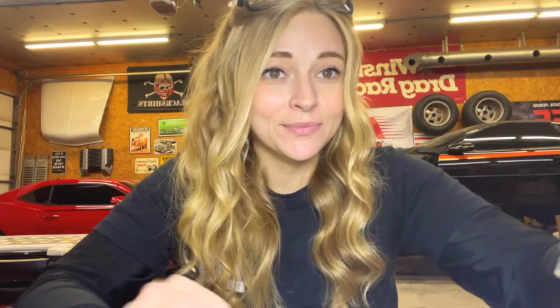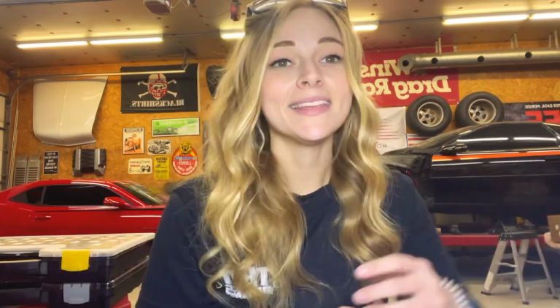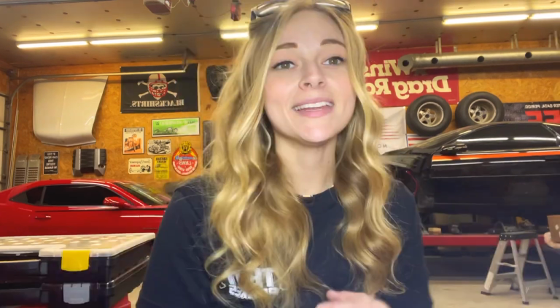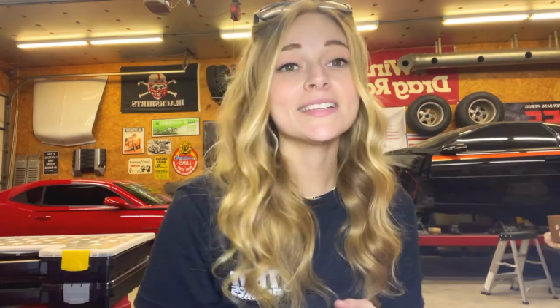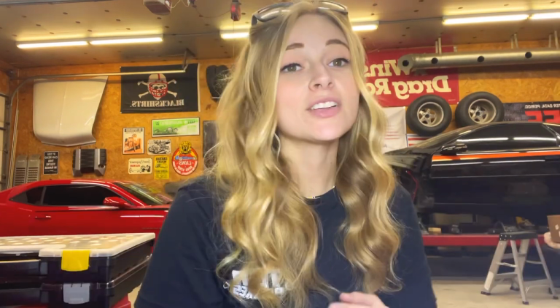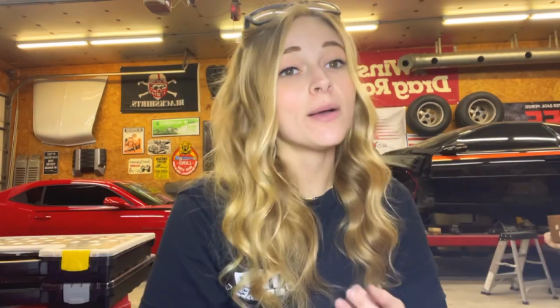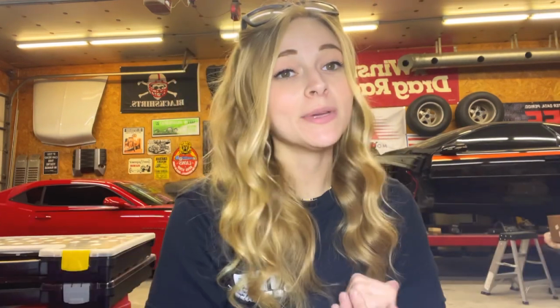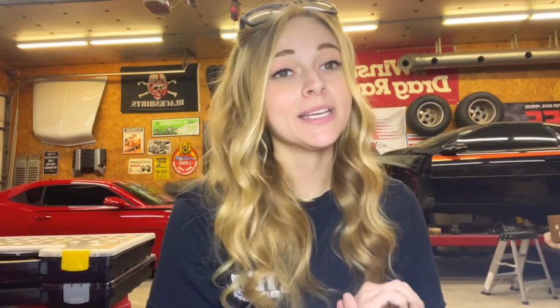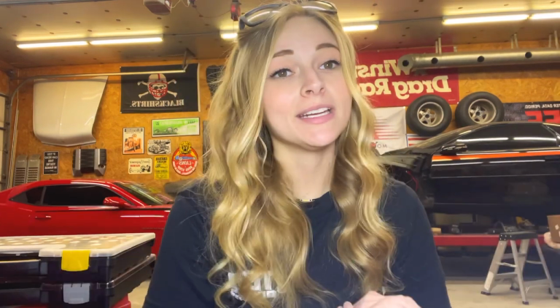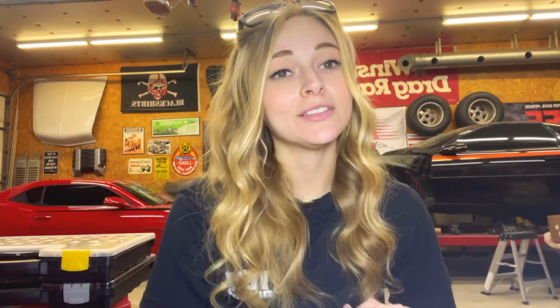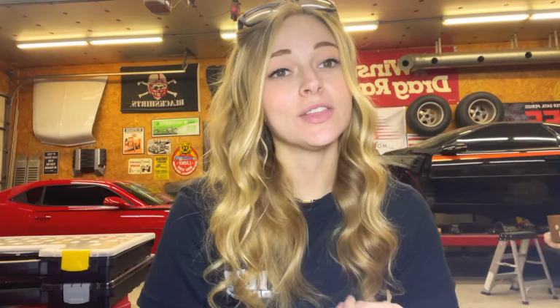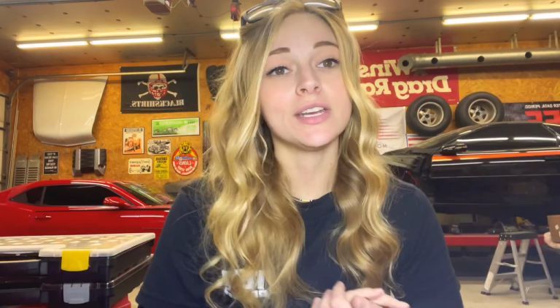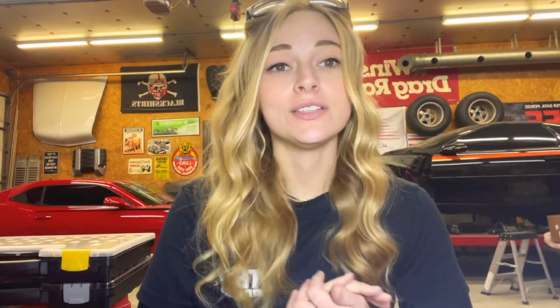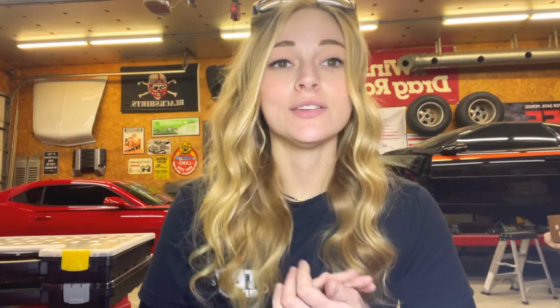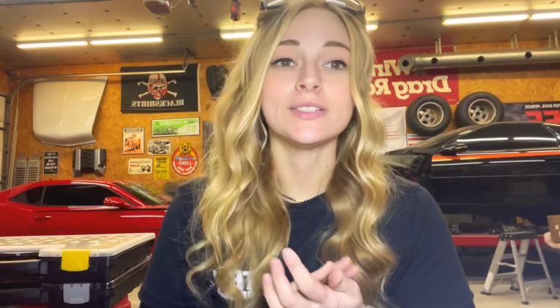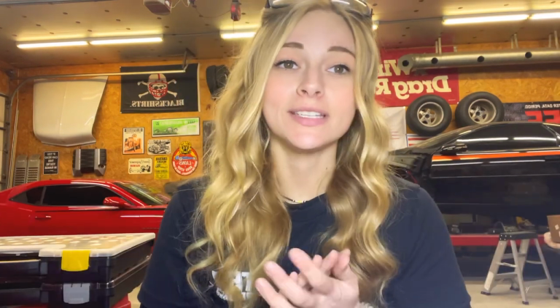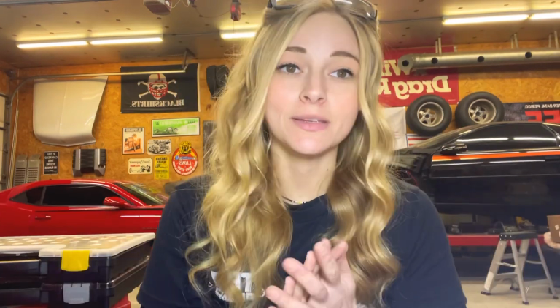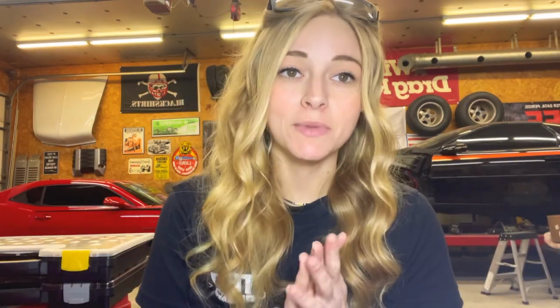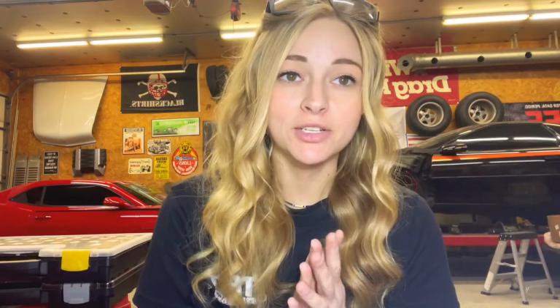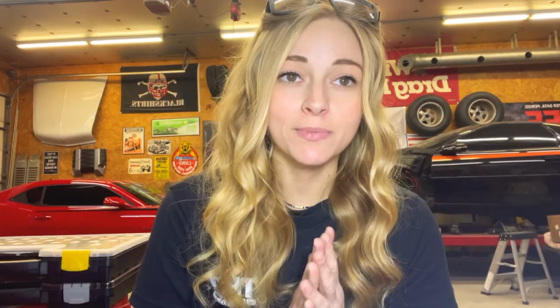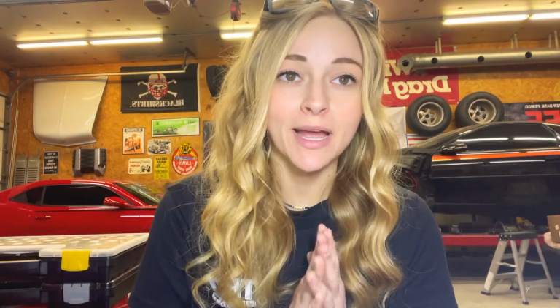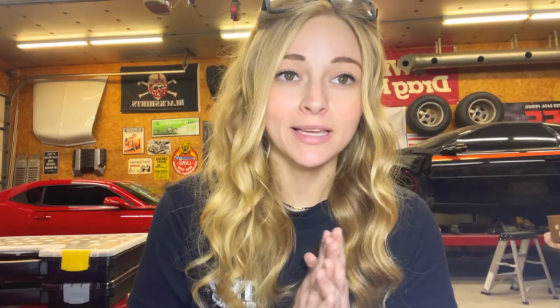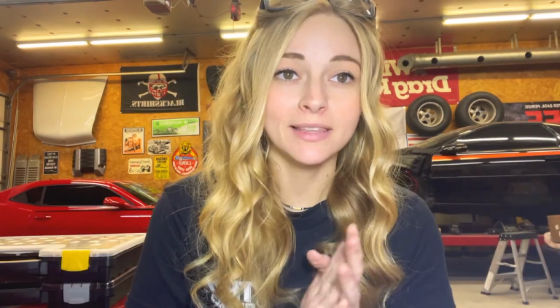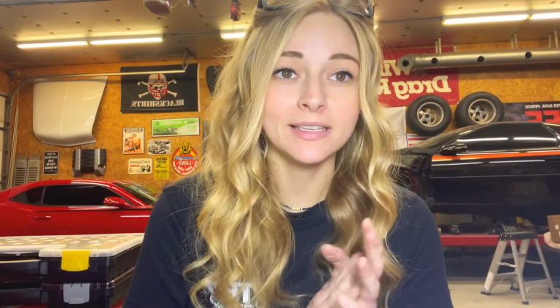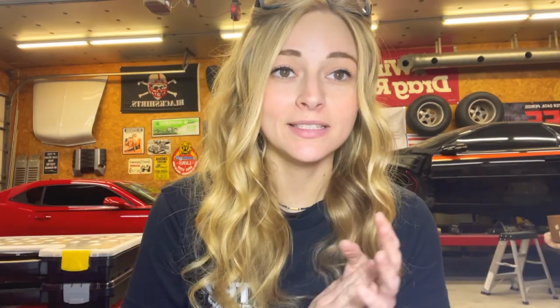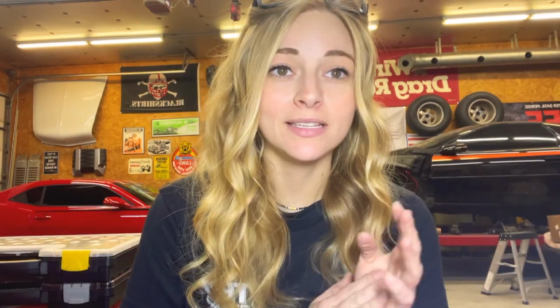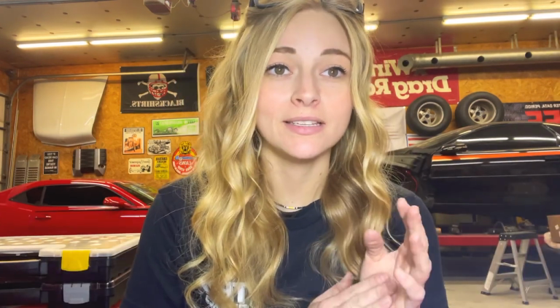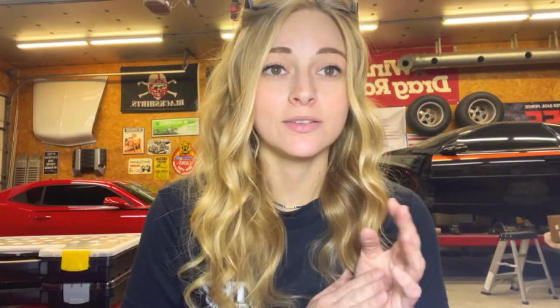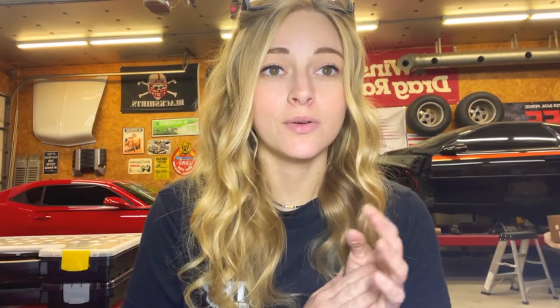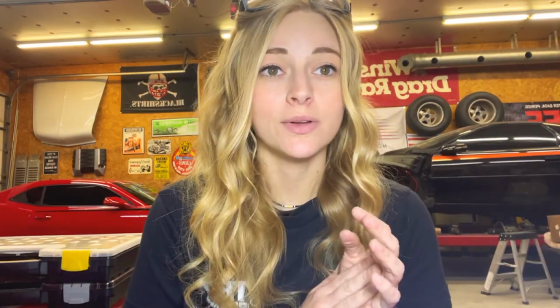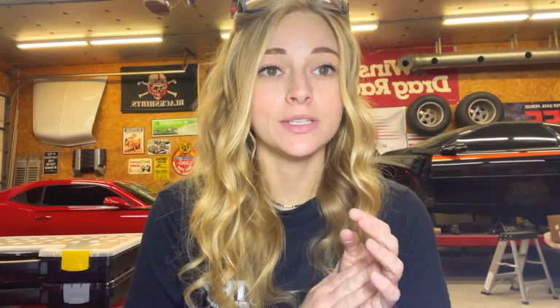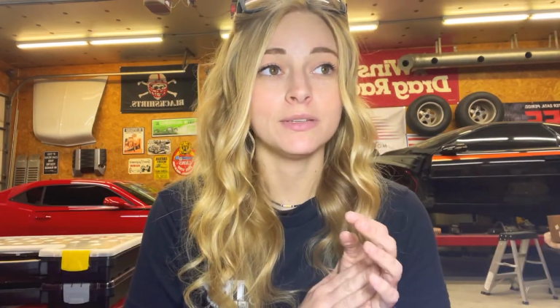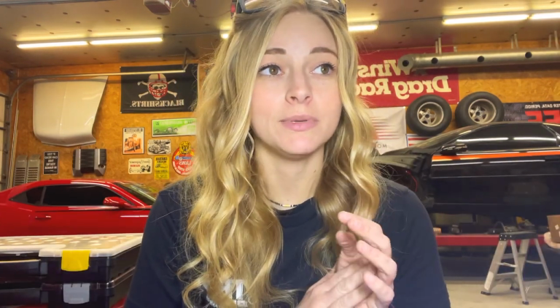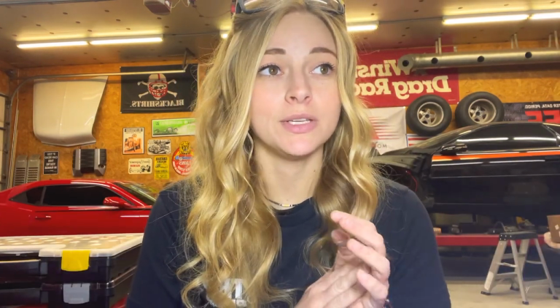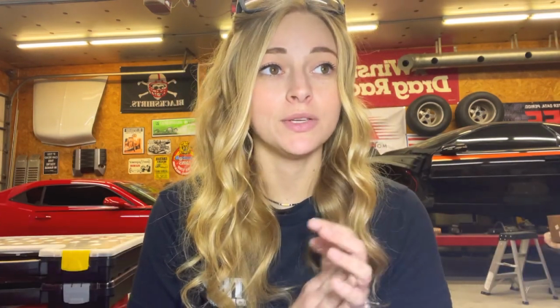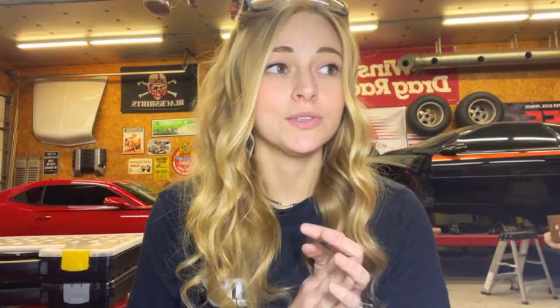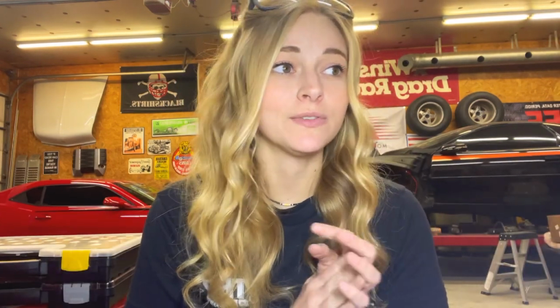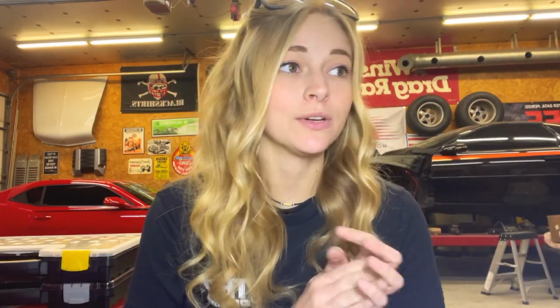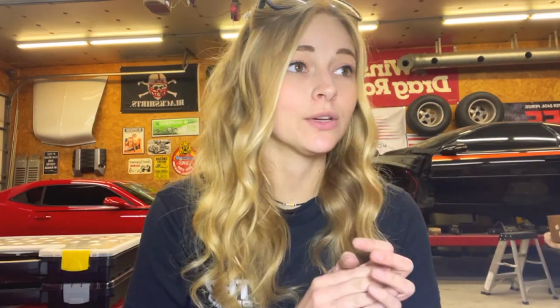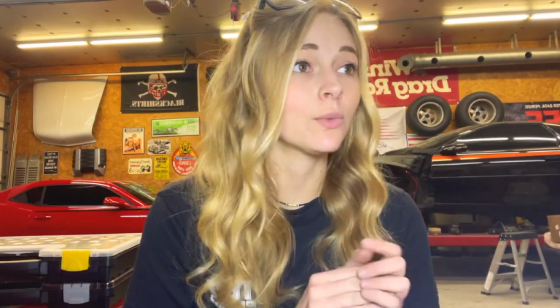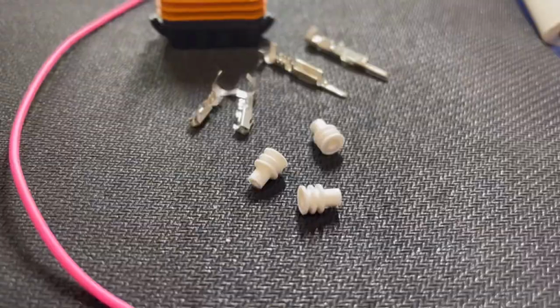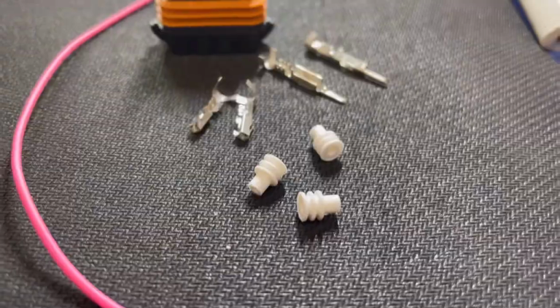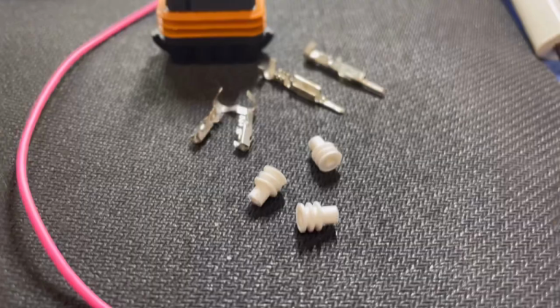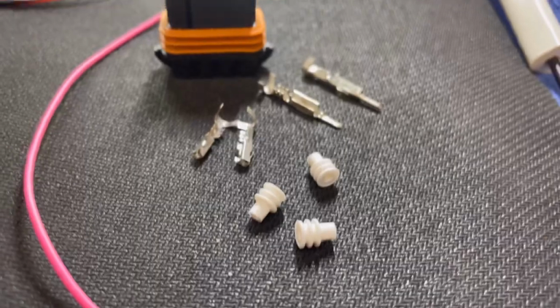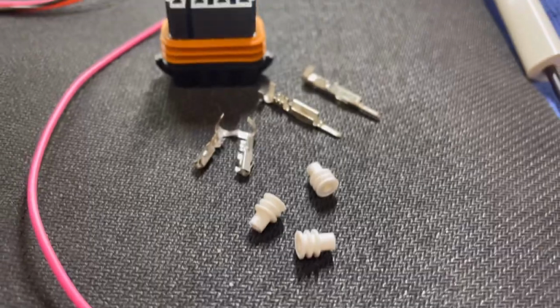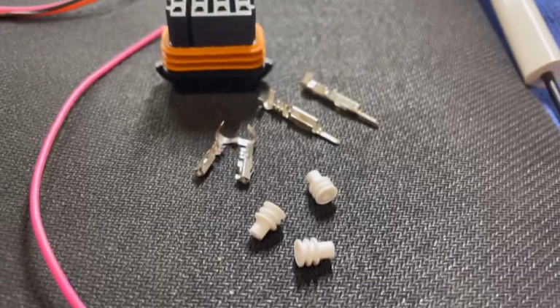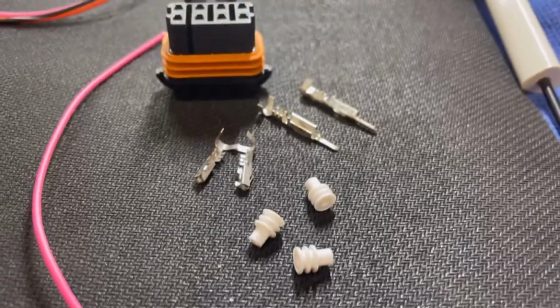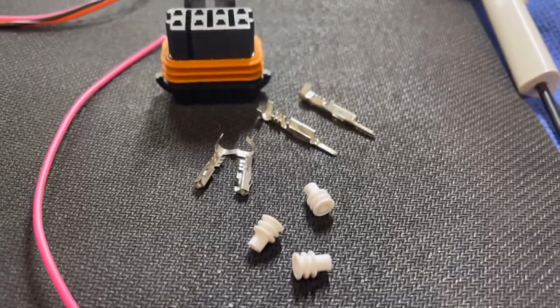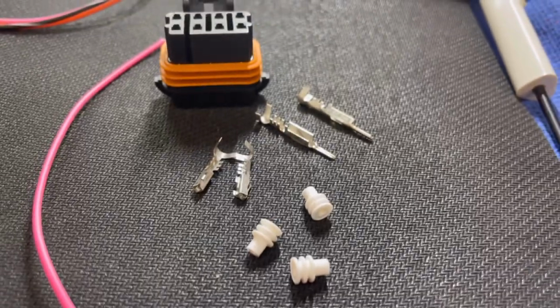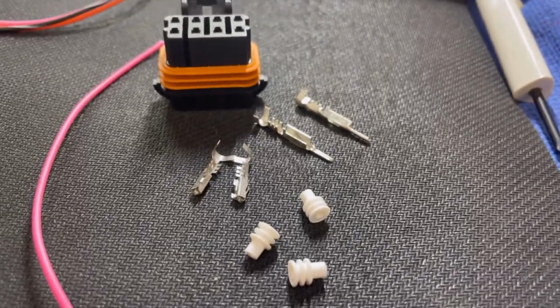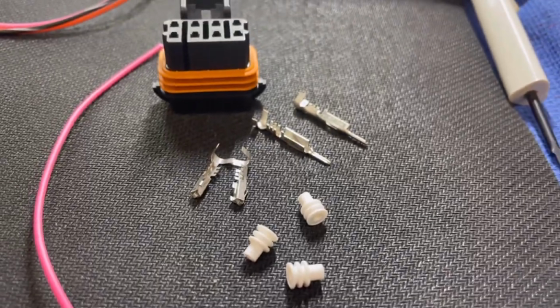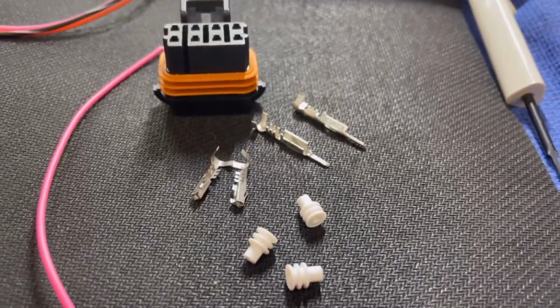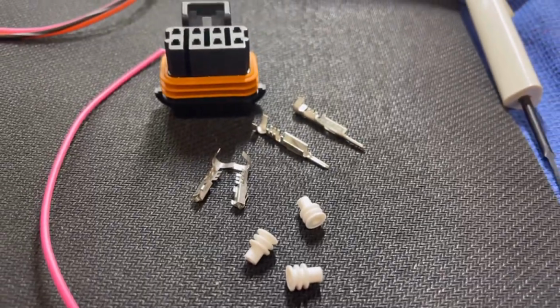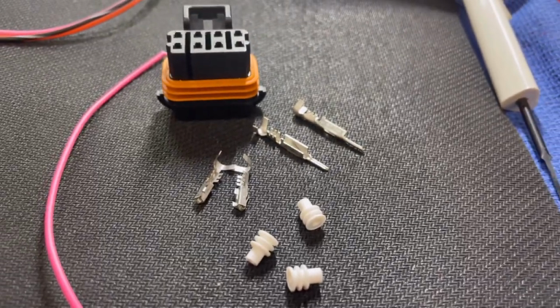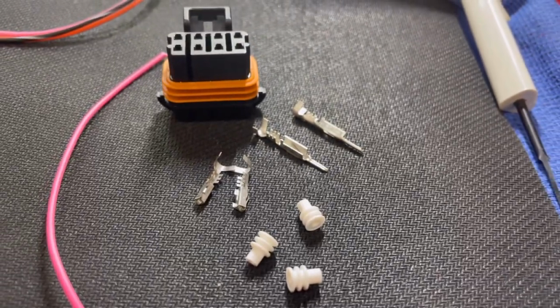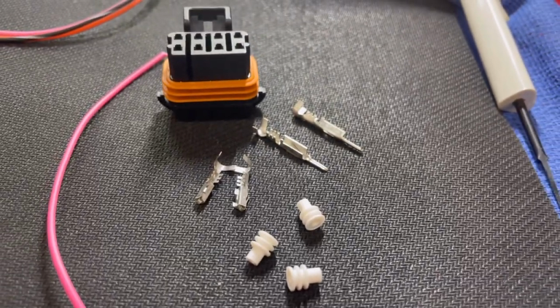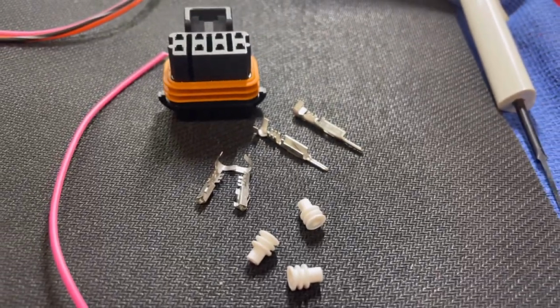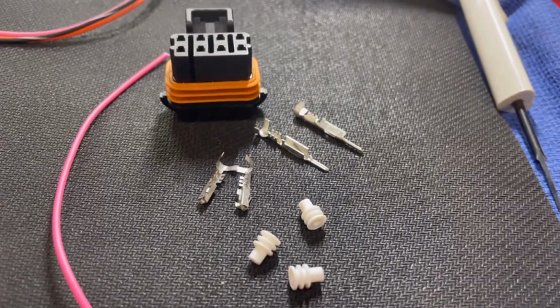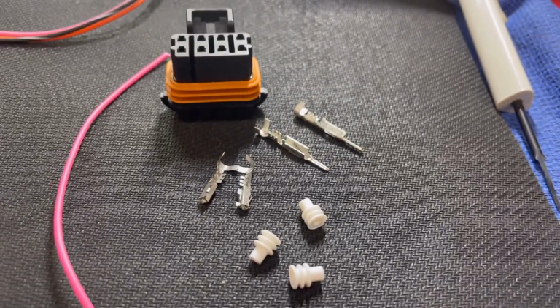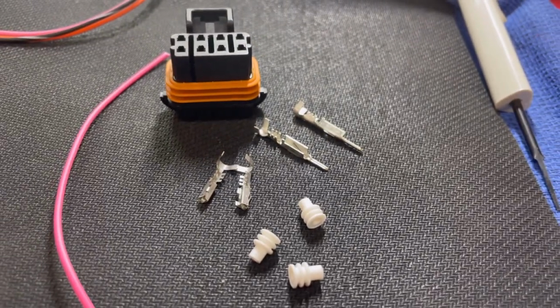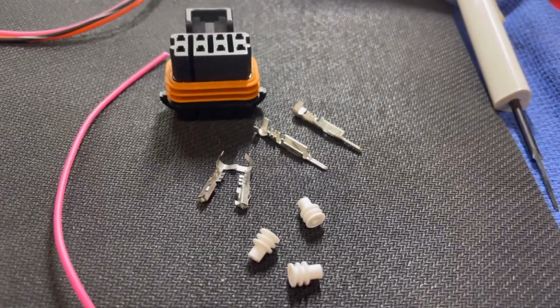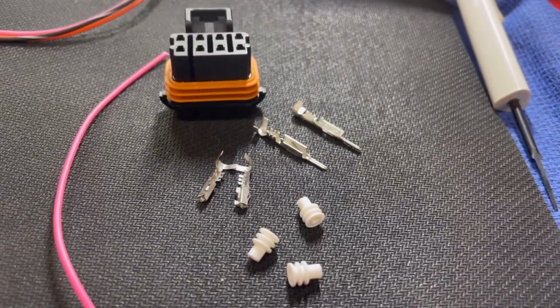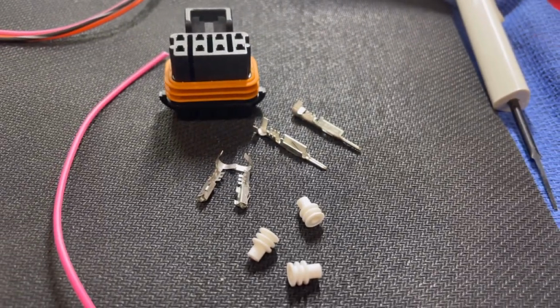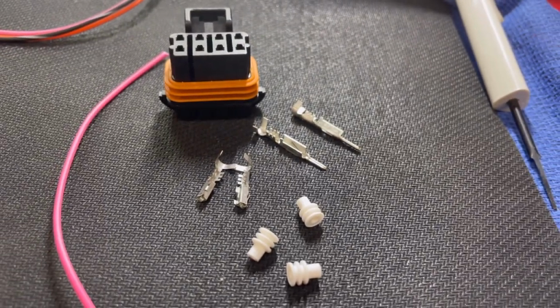The next common connector that is used is the MetroPack. This is going to be used for your wide band, your coils, and your injectors.